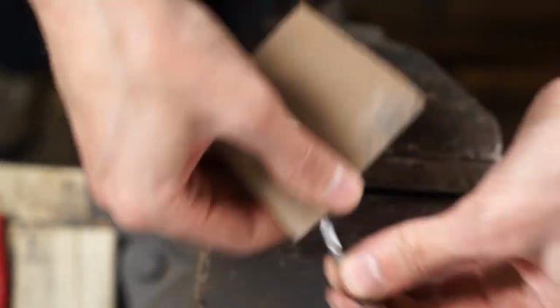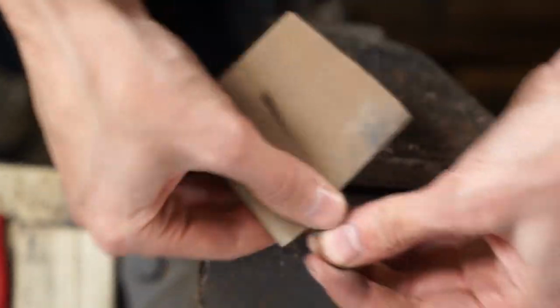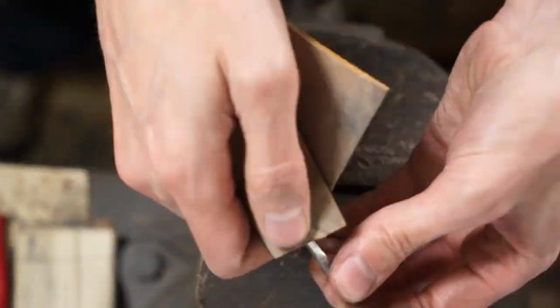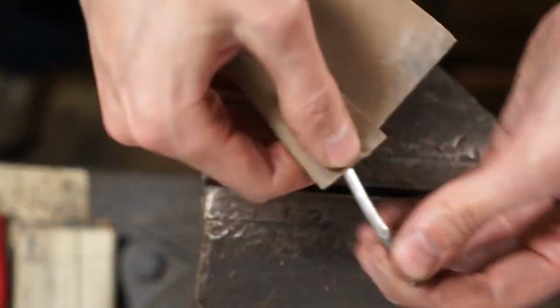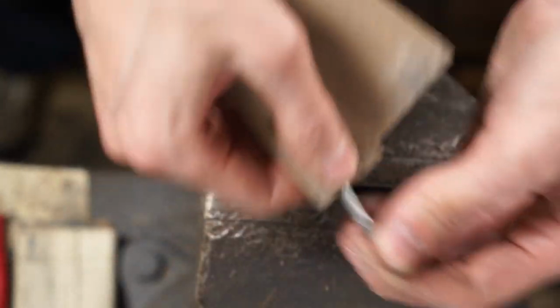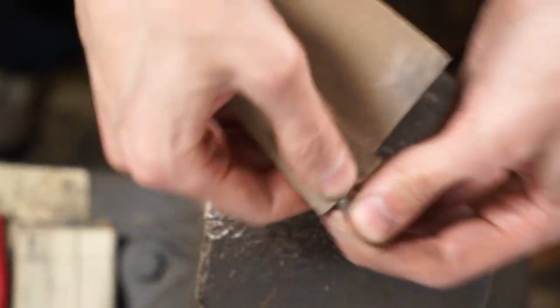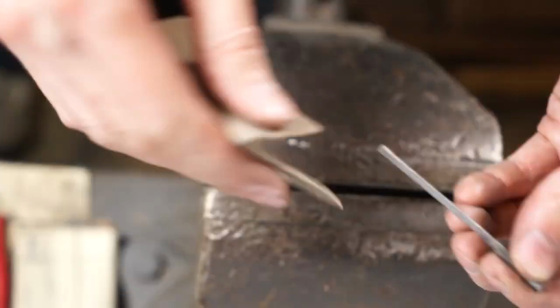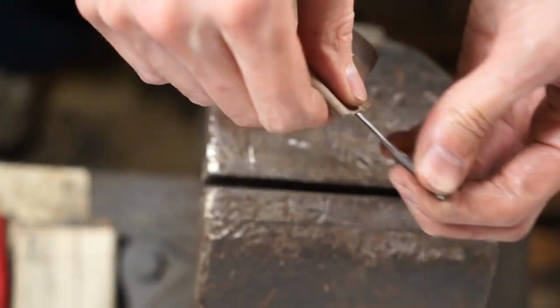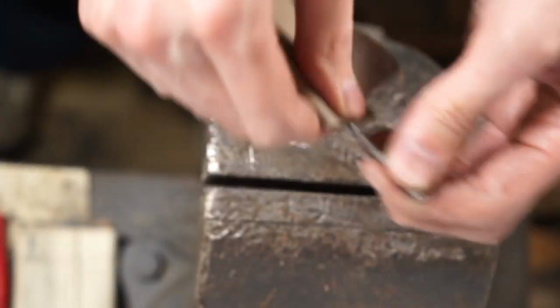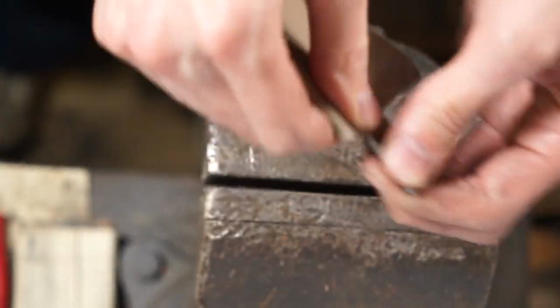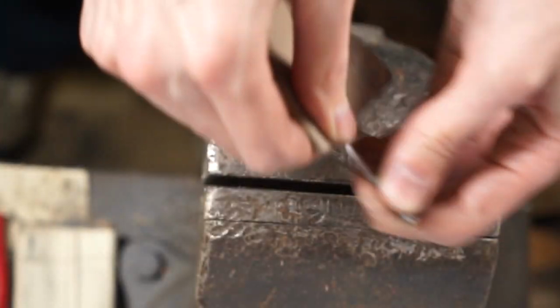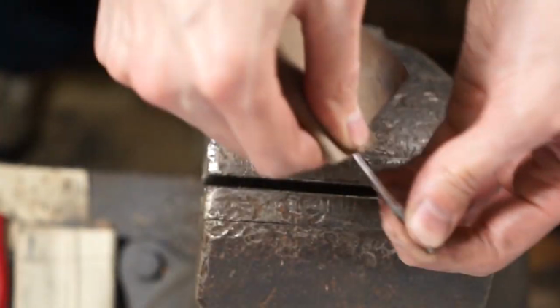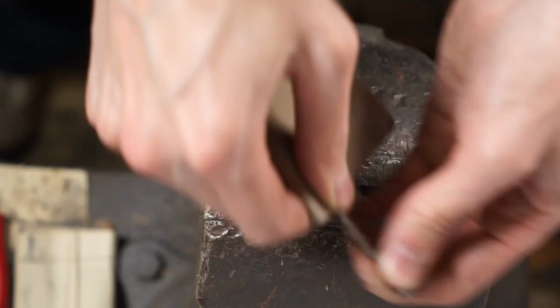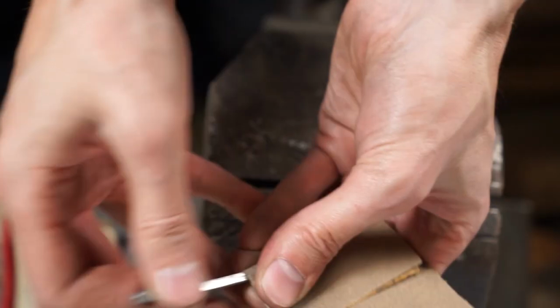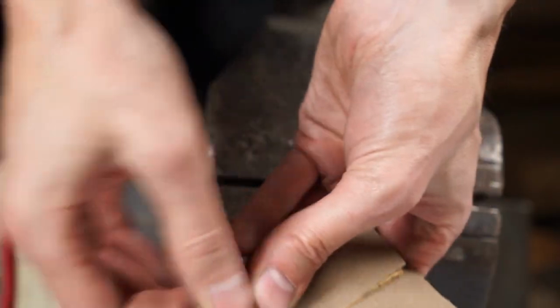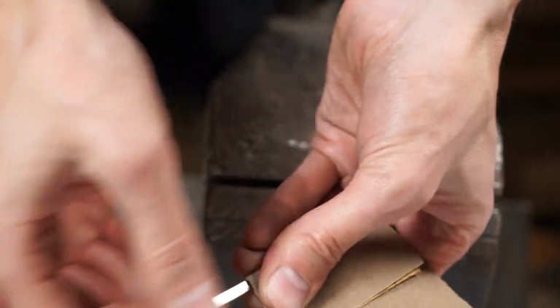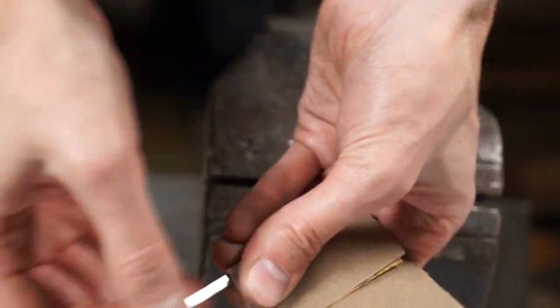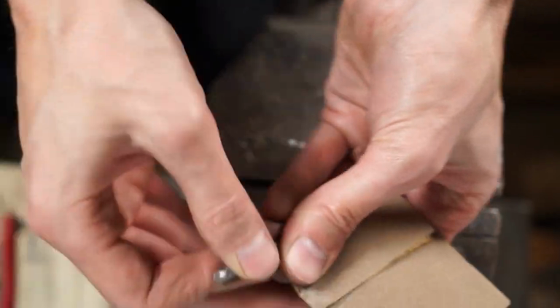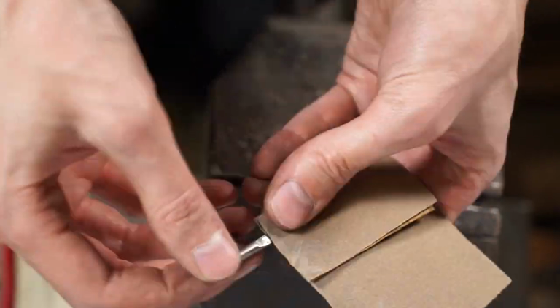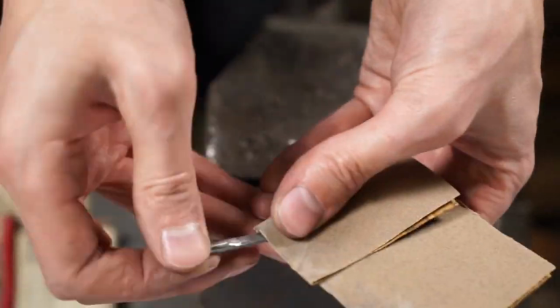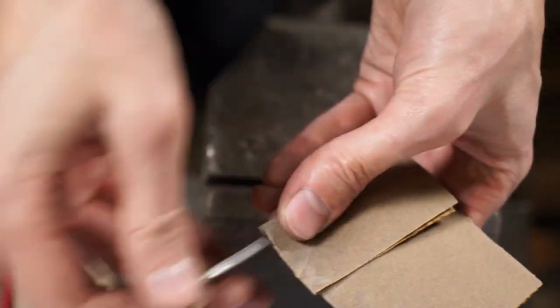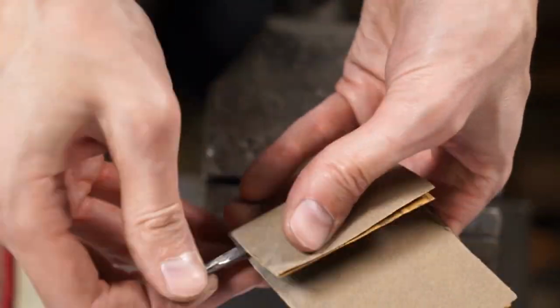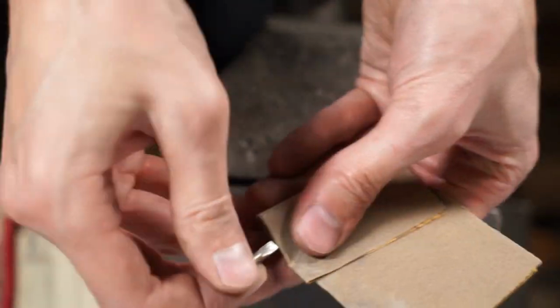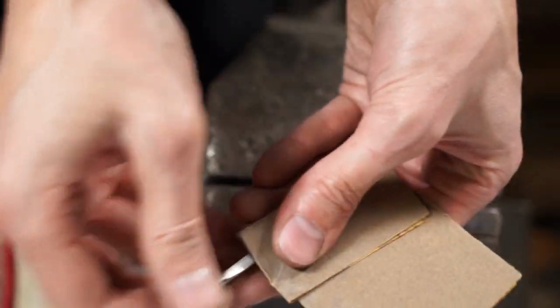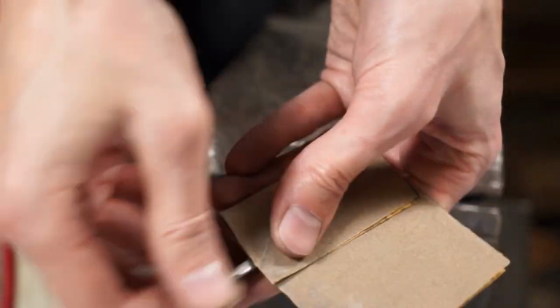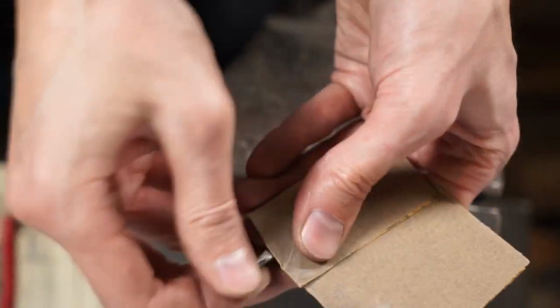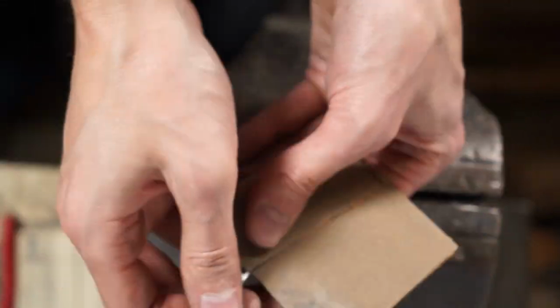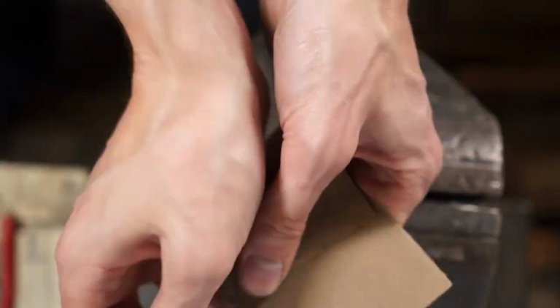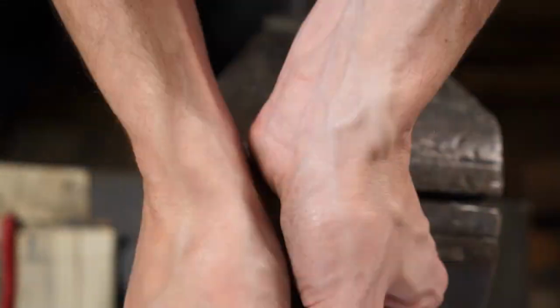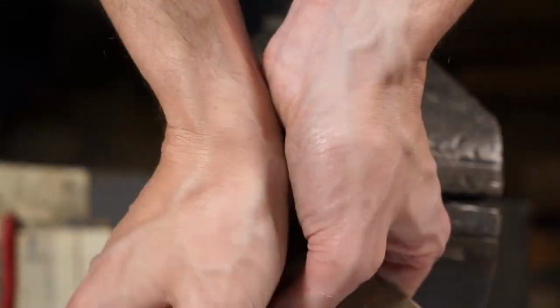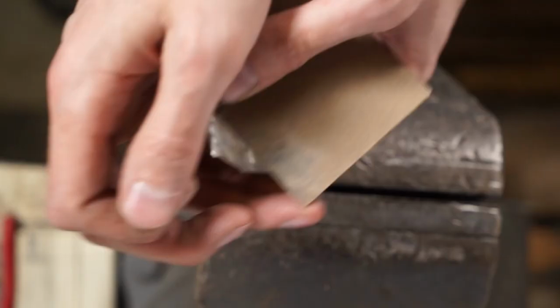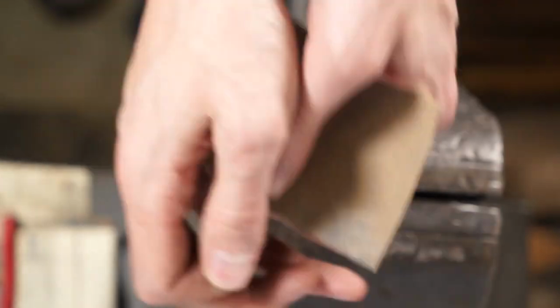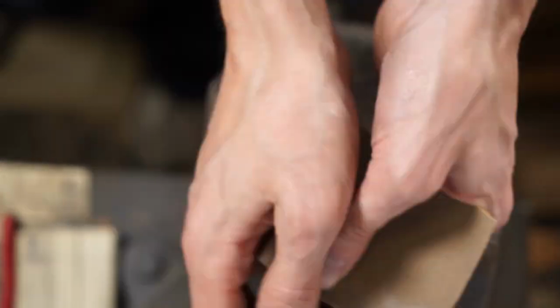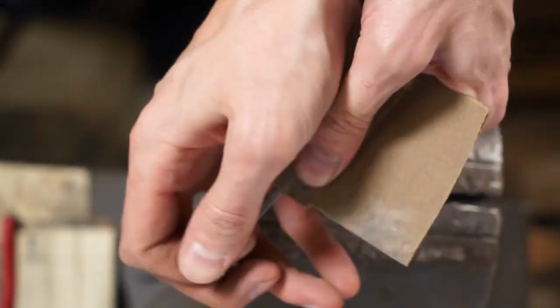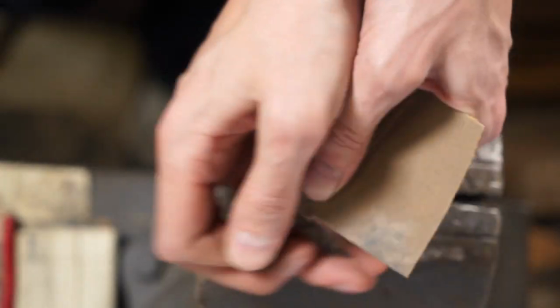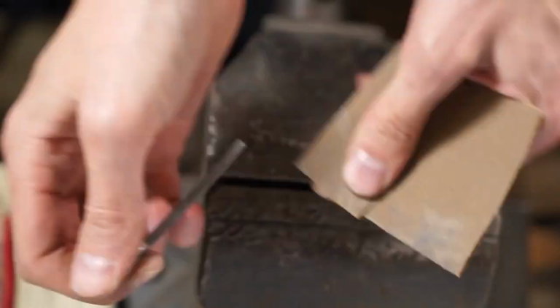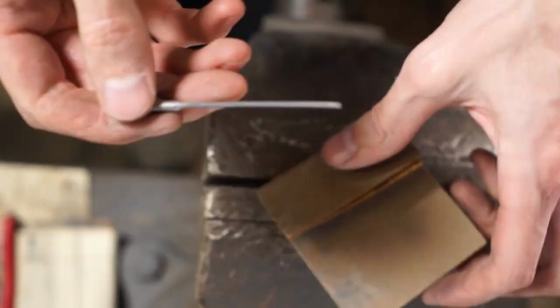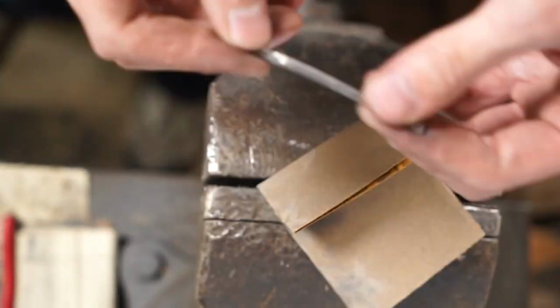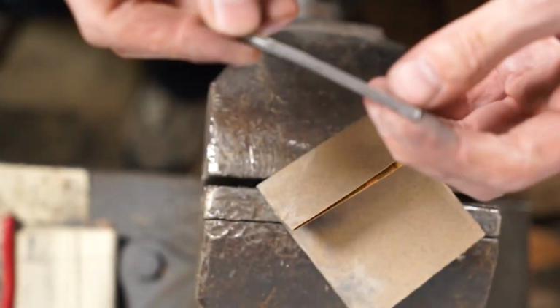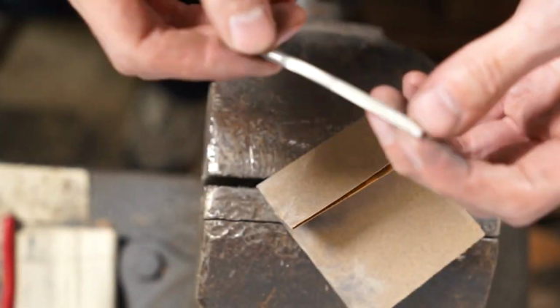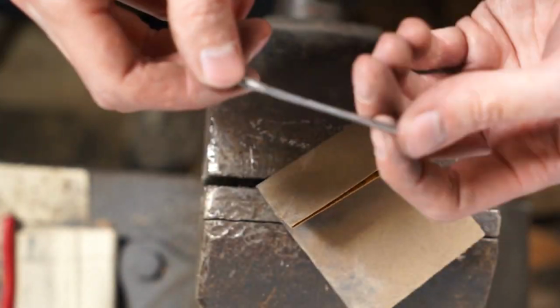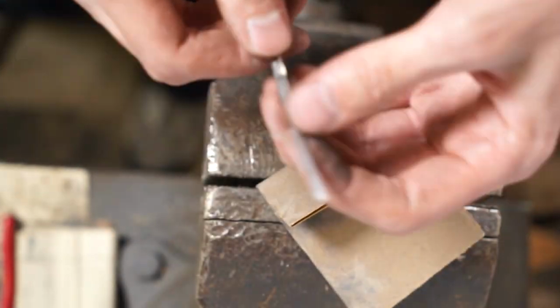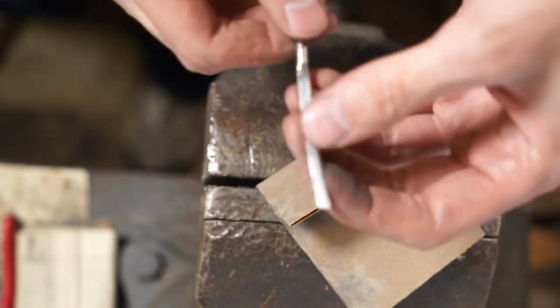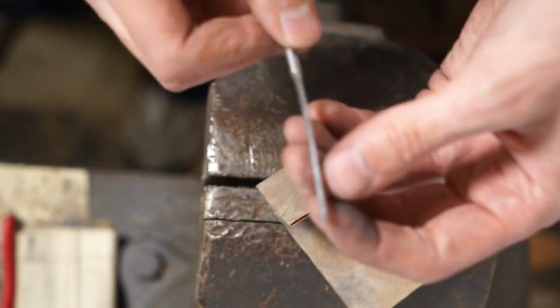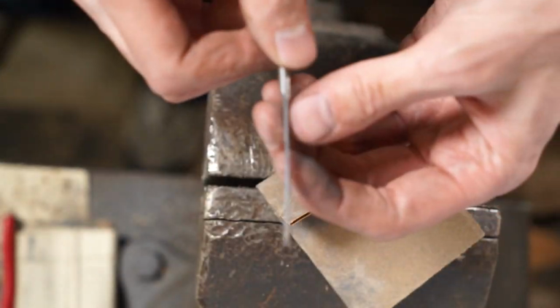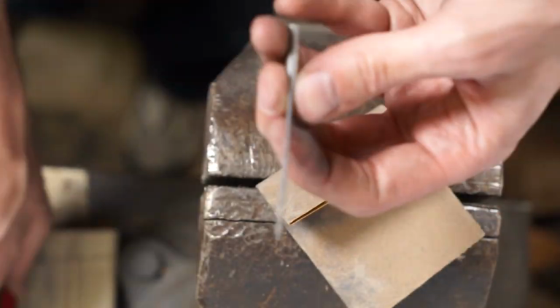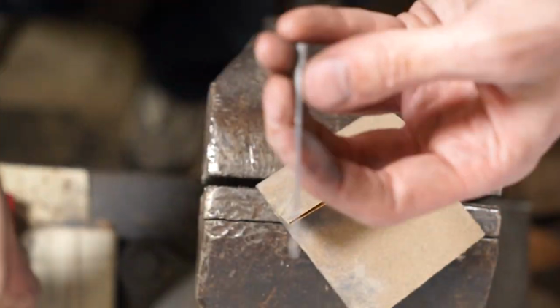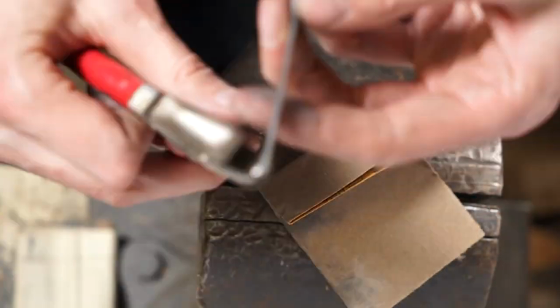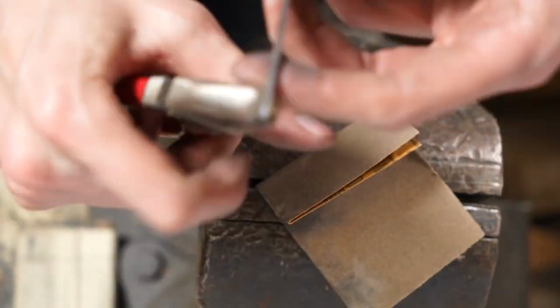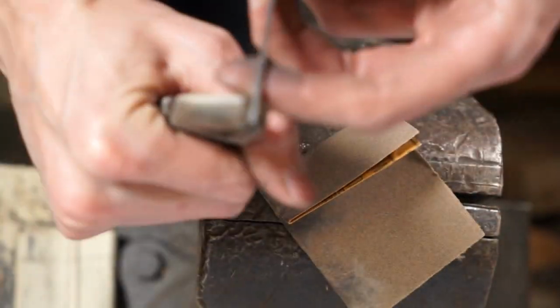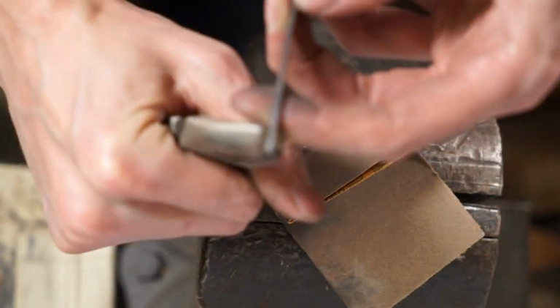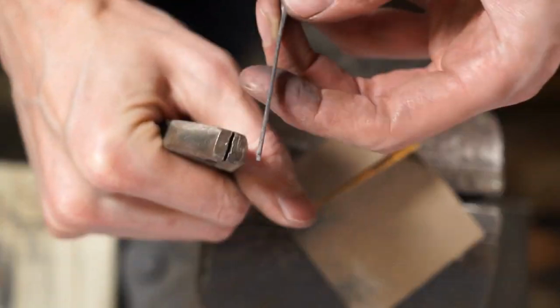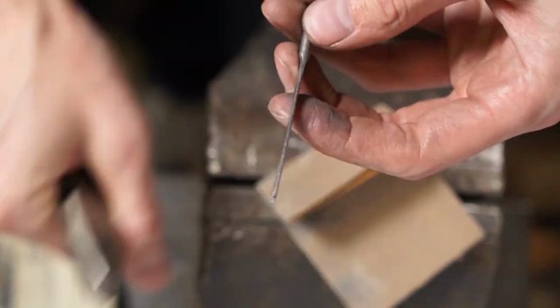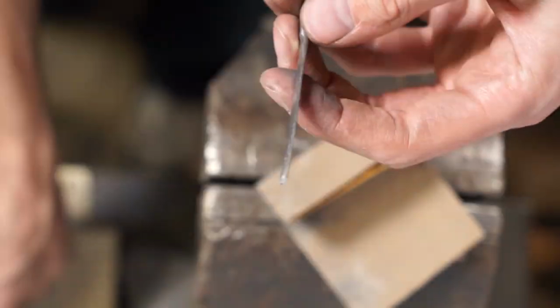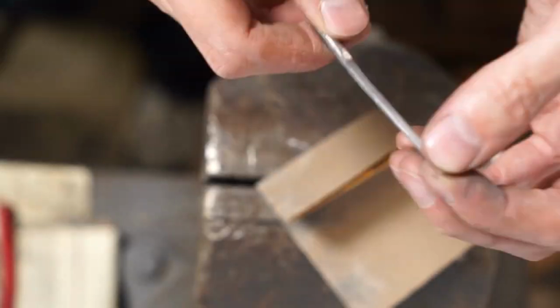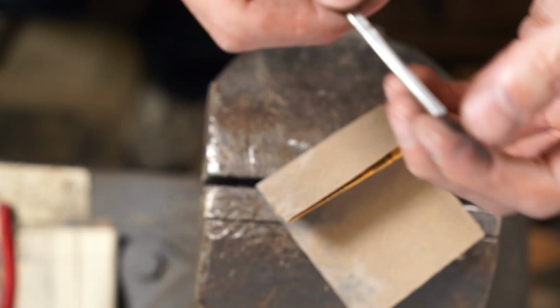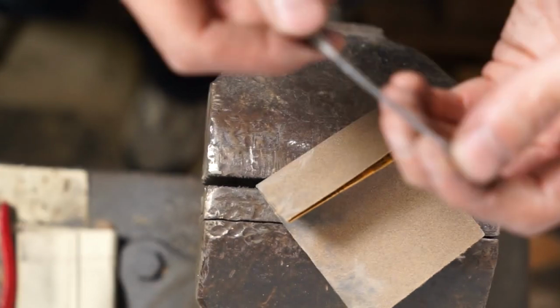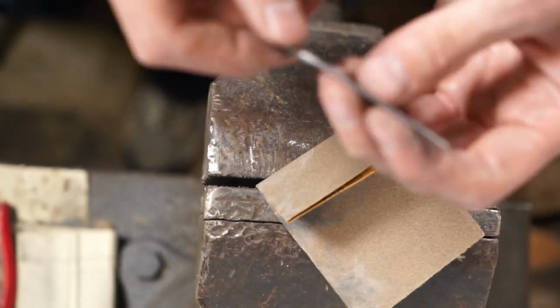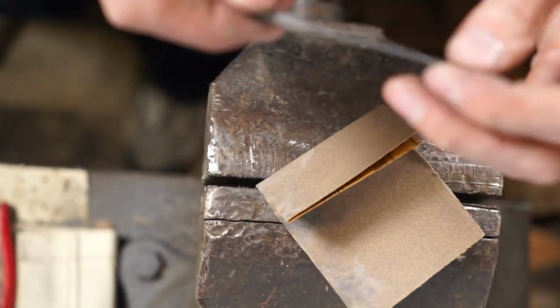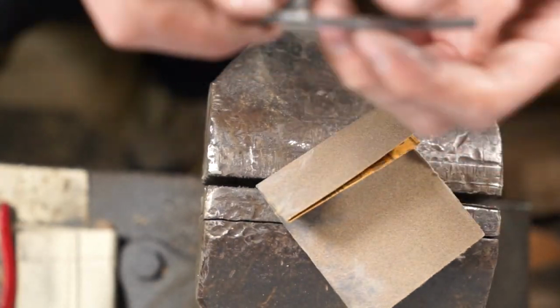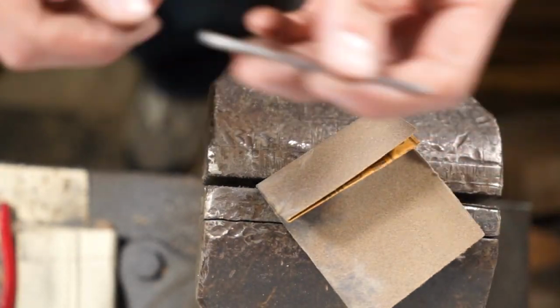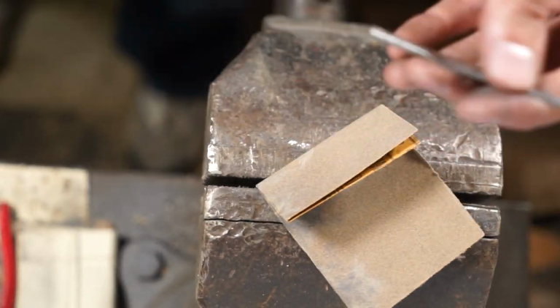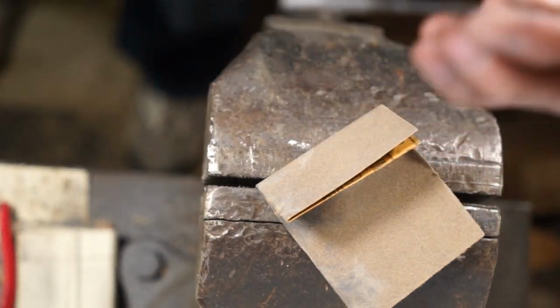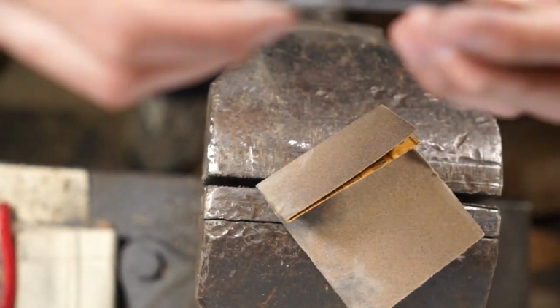We've got the blade about where we want it, so it's sanding time. Go ahead and sand it down to give it that finished, polished look.